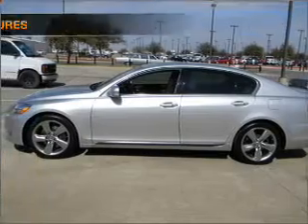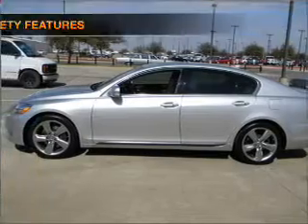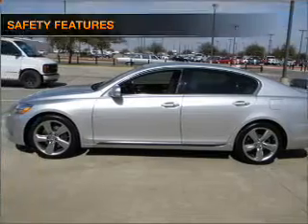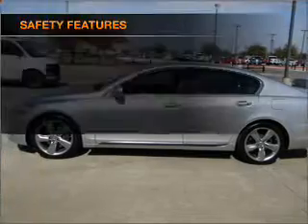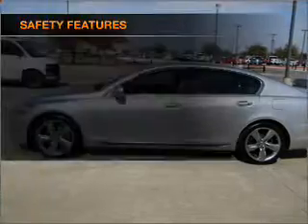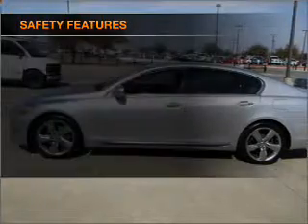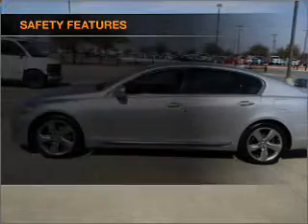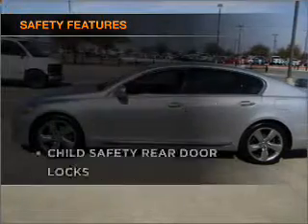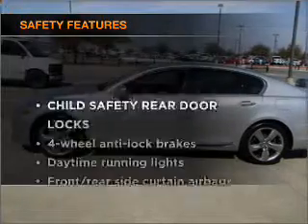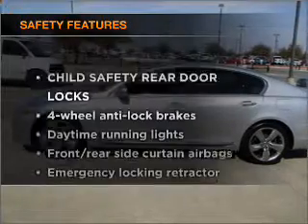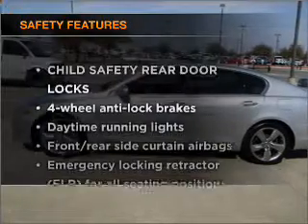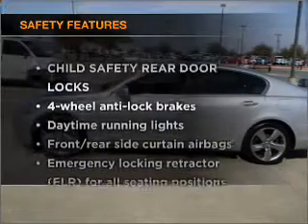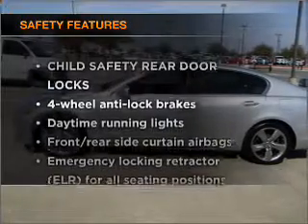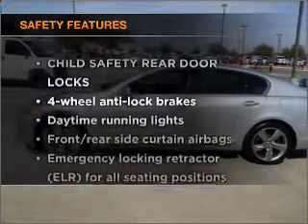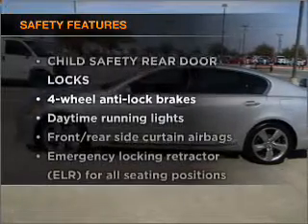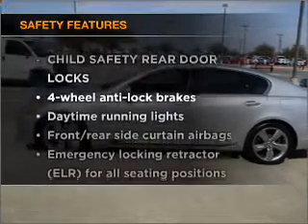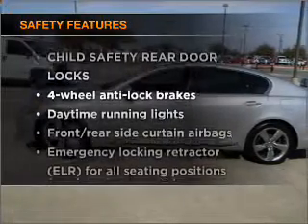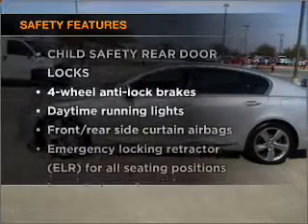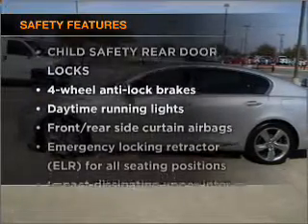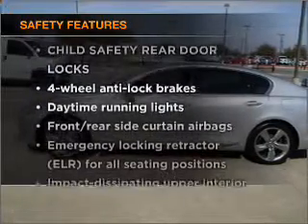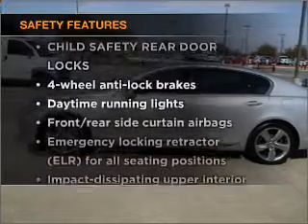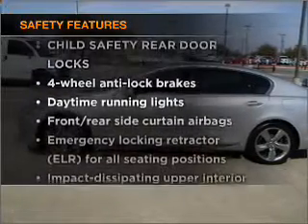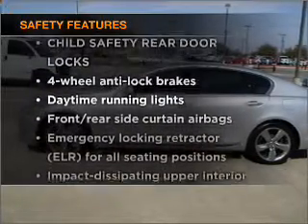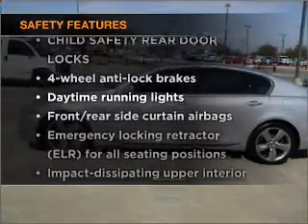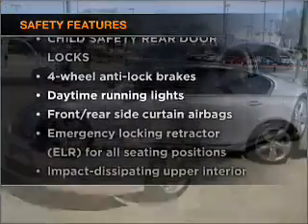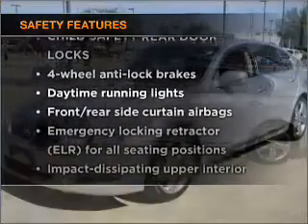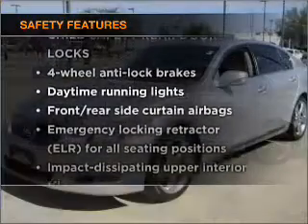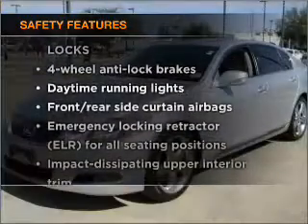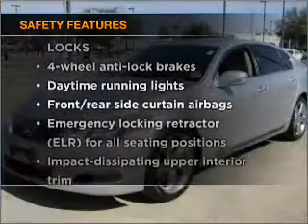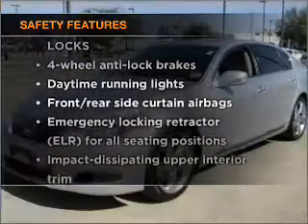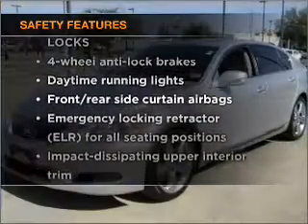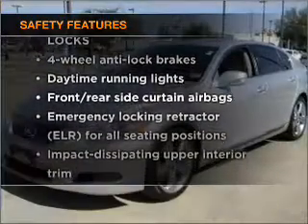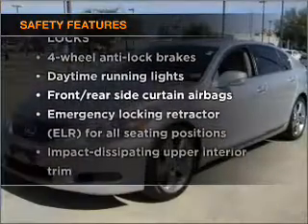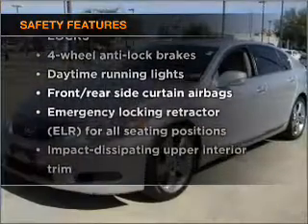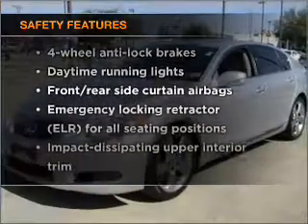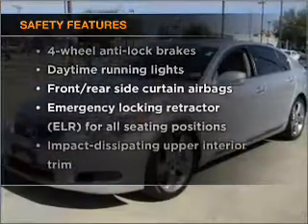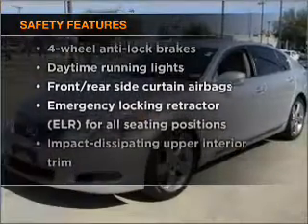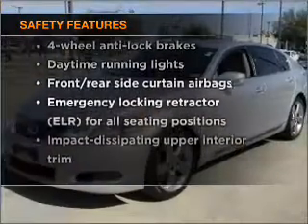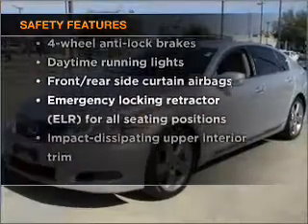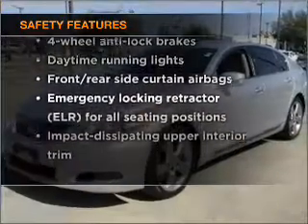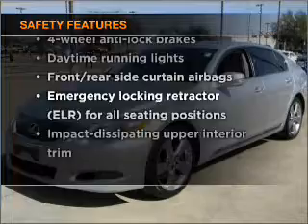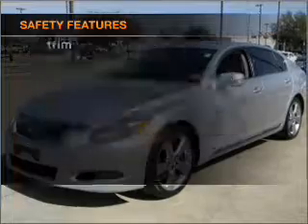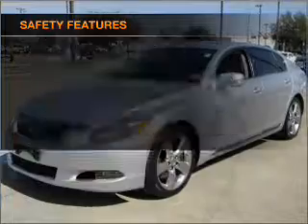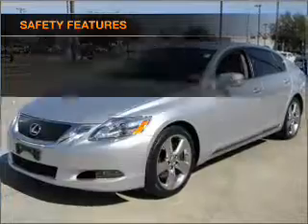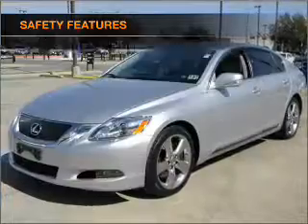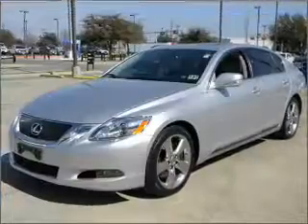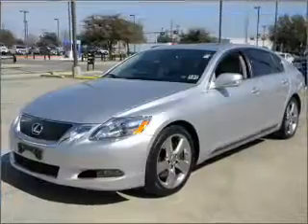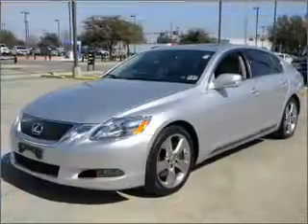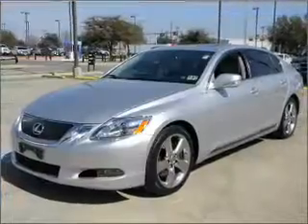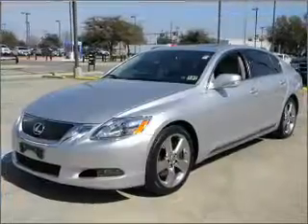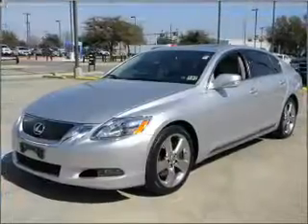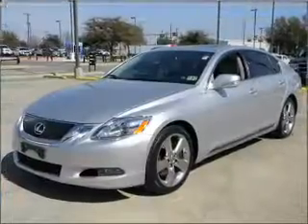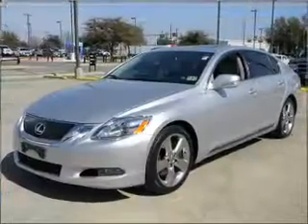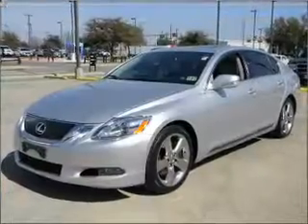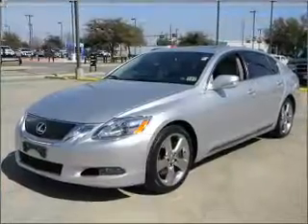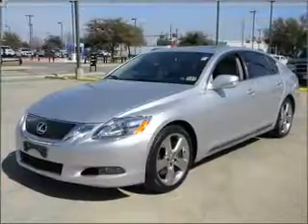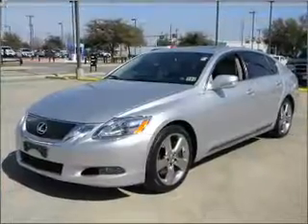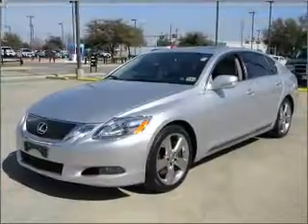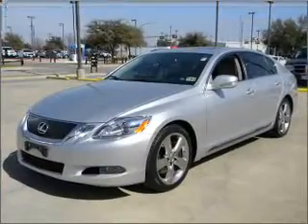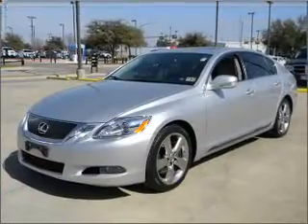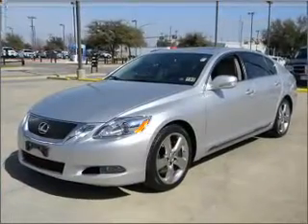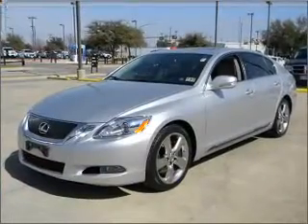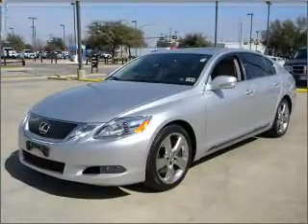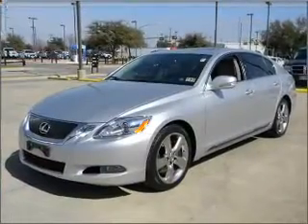And for your peace of mind, the following safety equipment is included: passenger airbag, stability control, and daytime running lights.